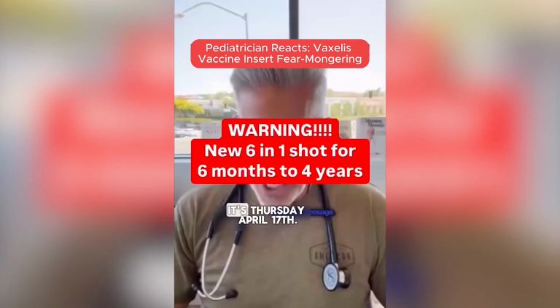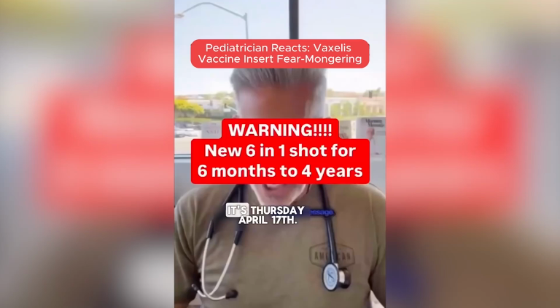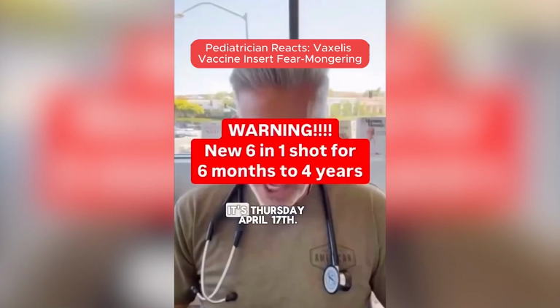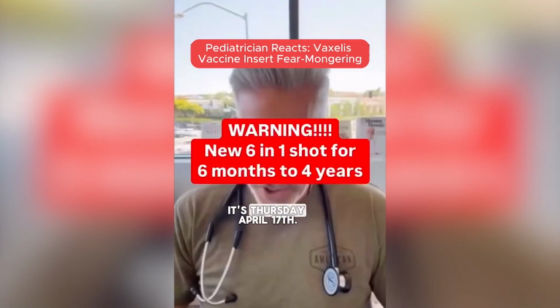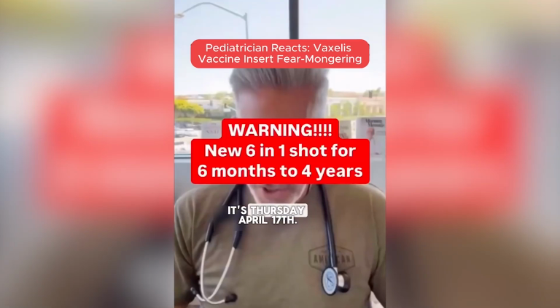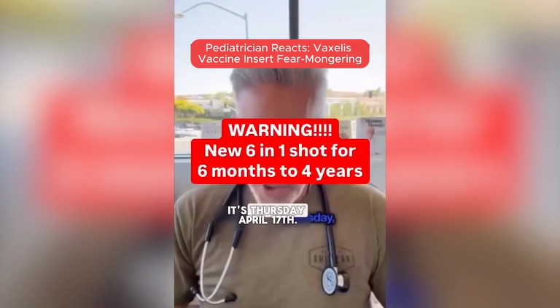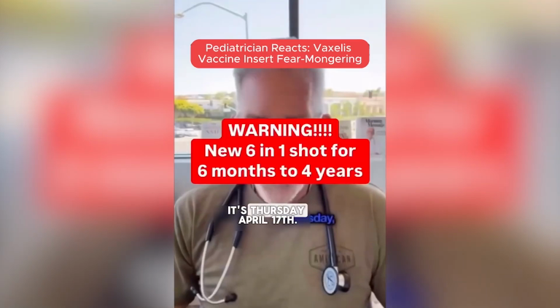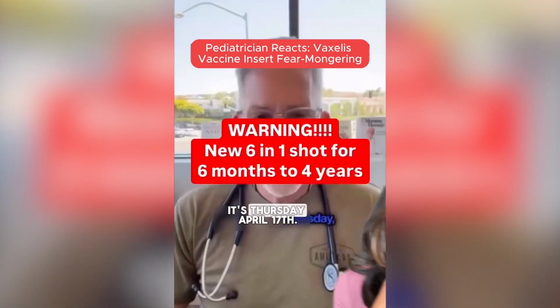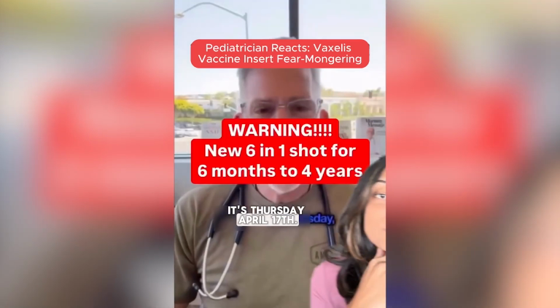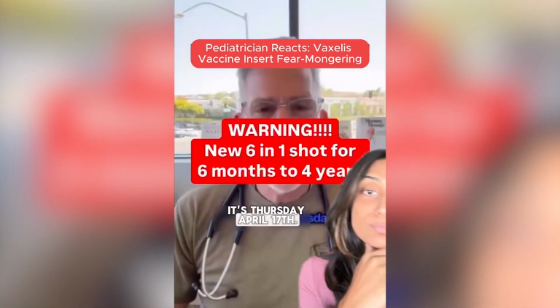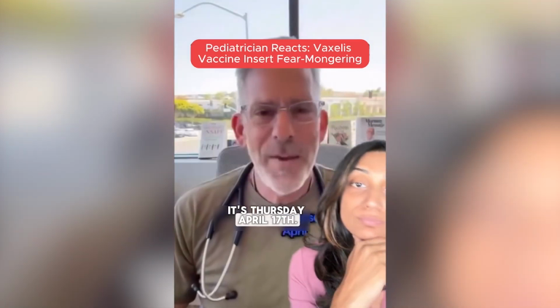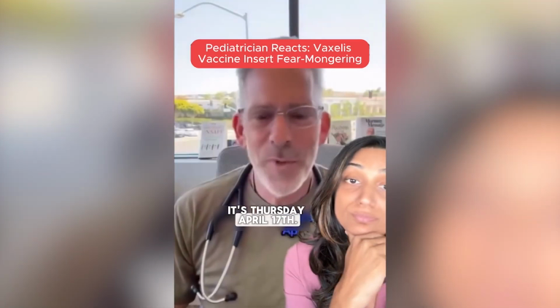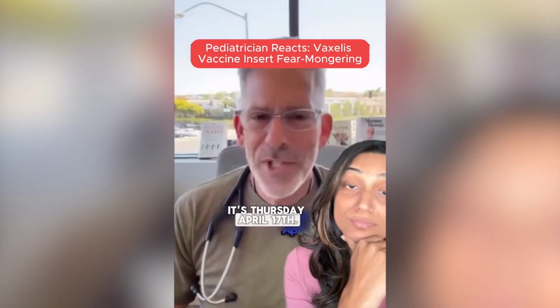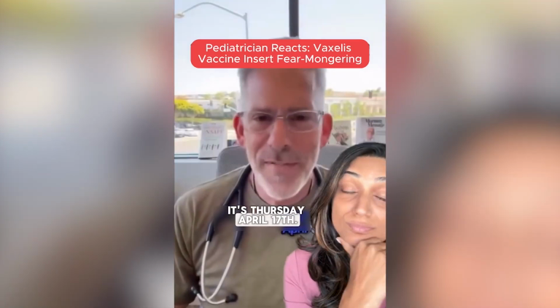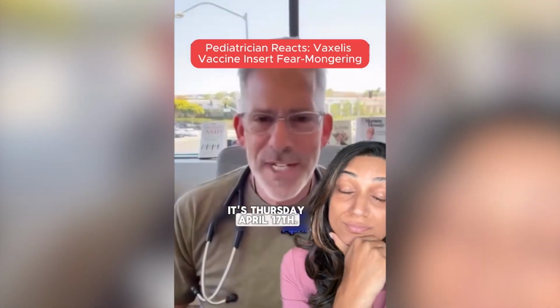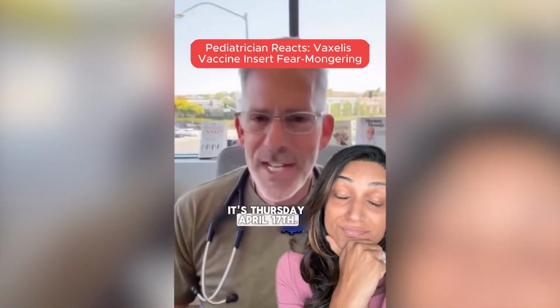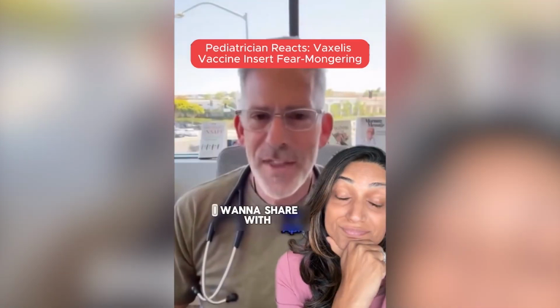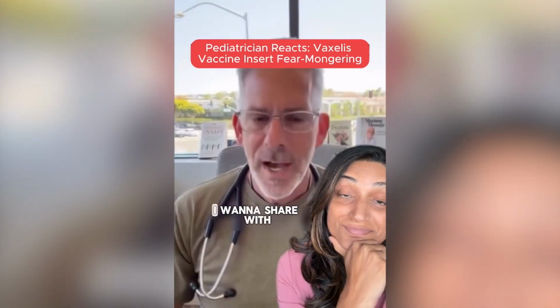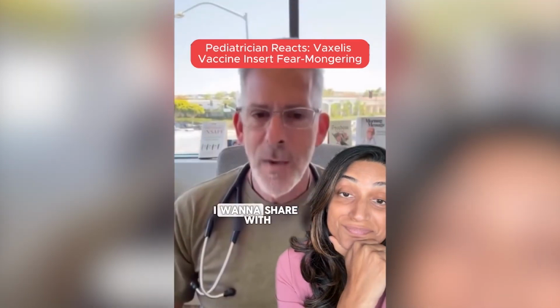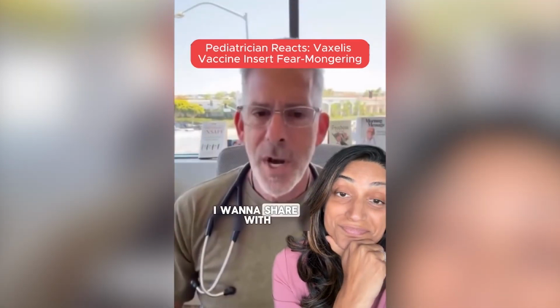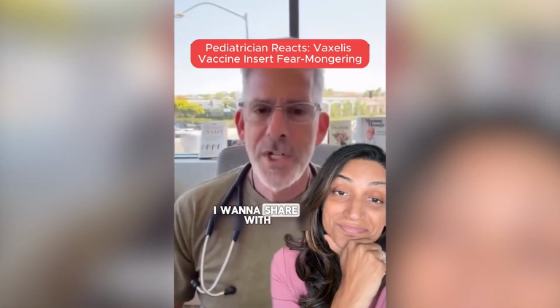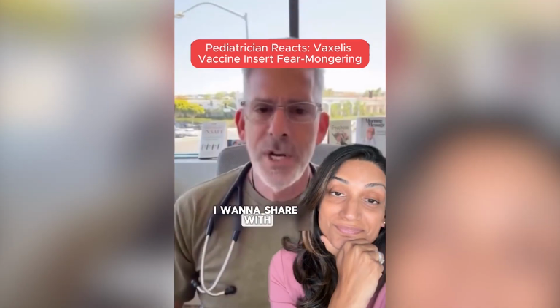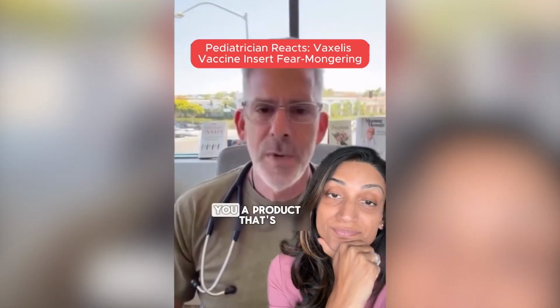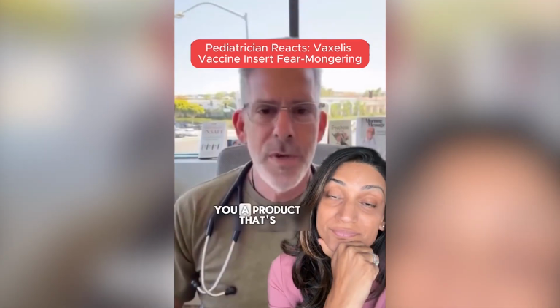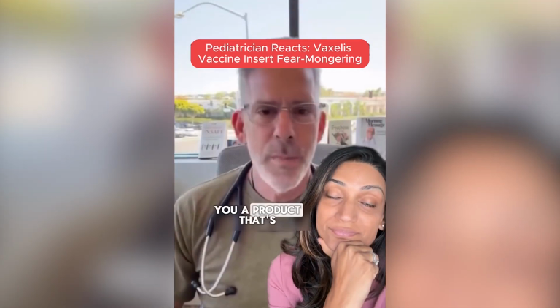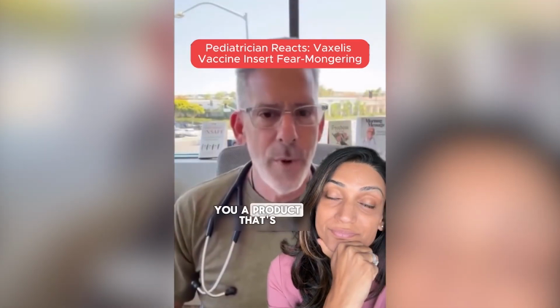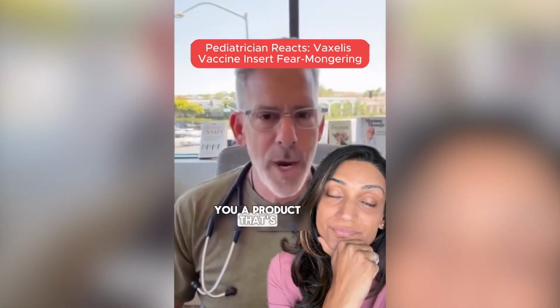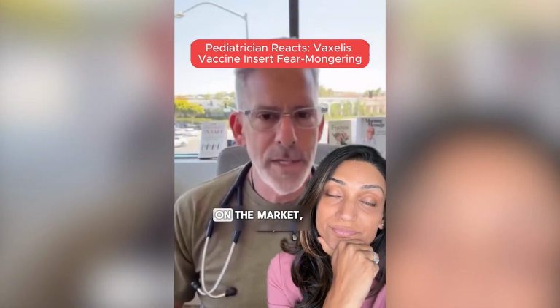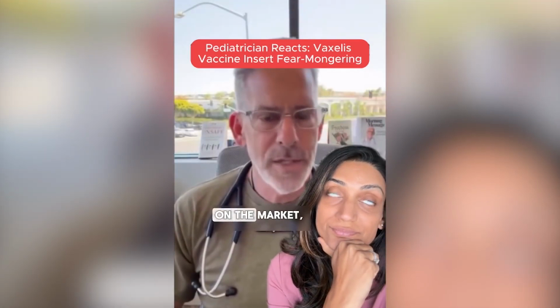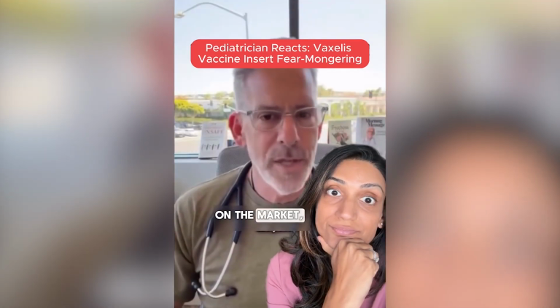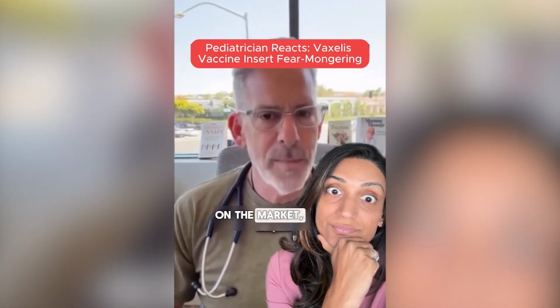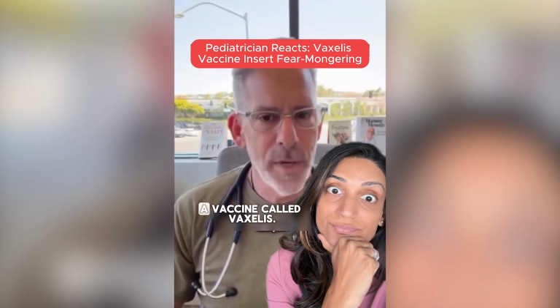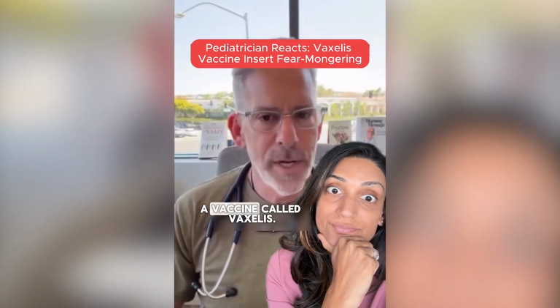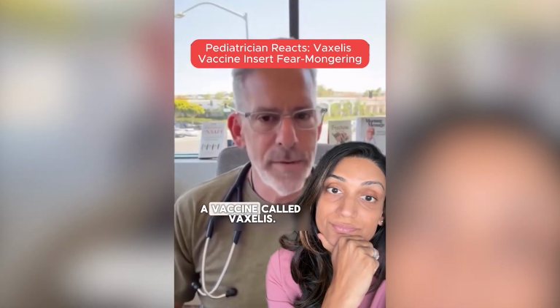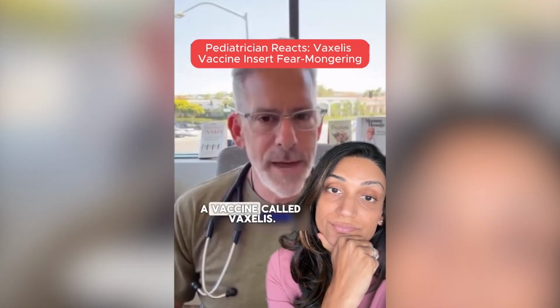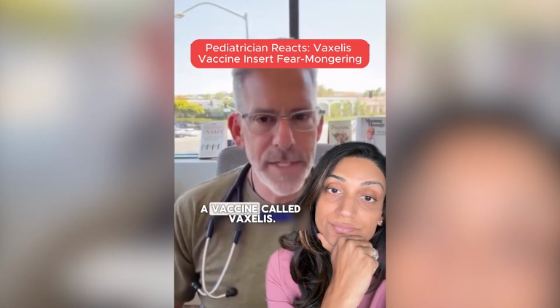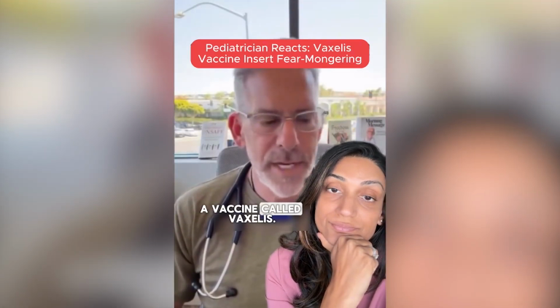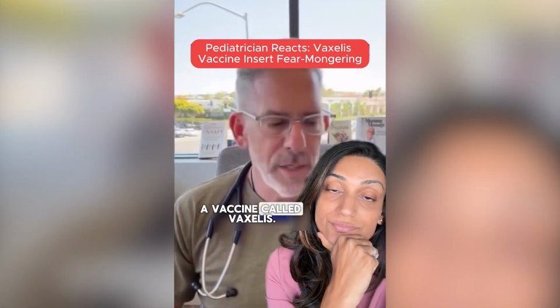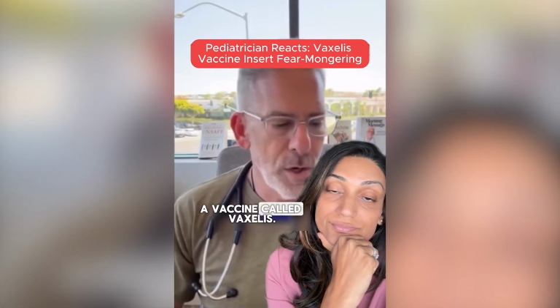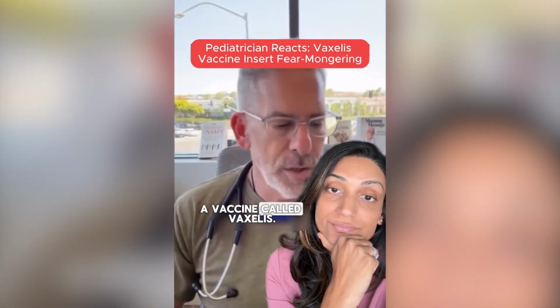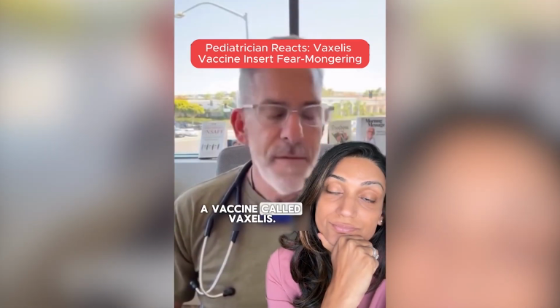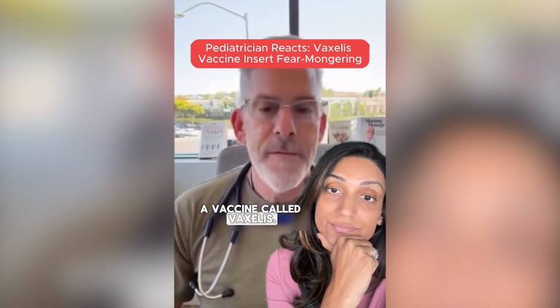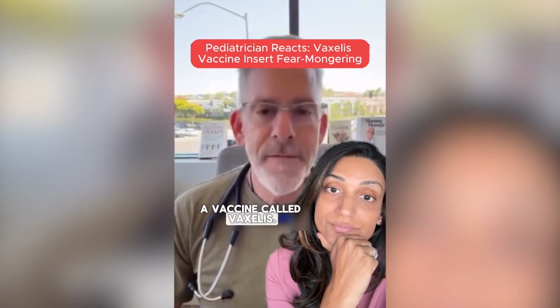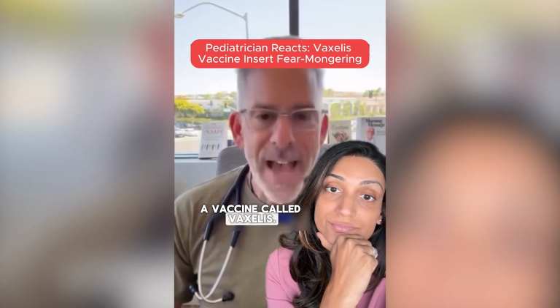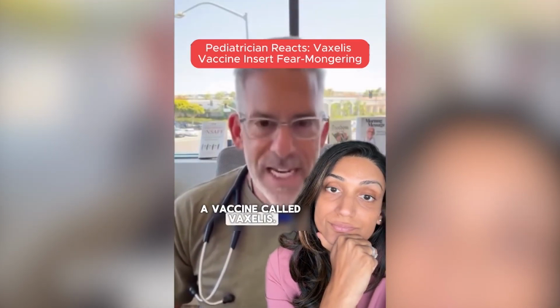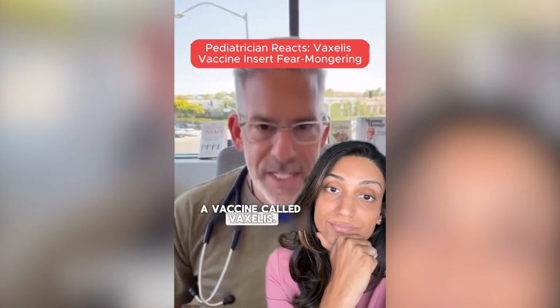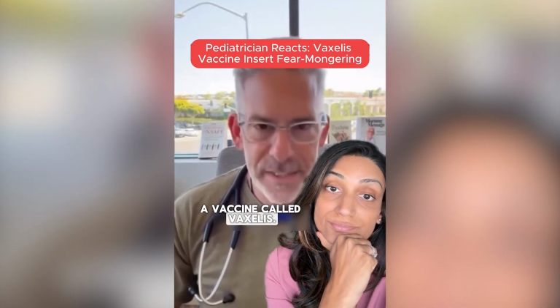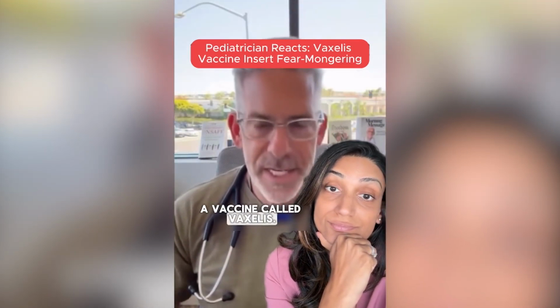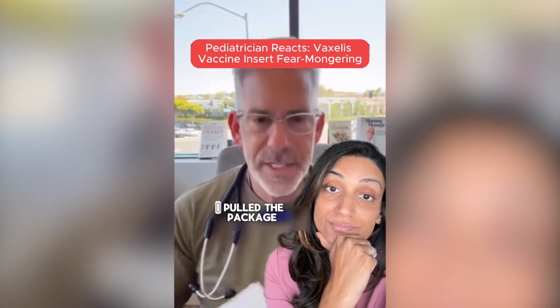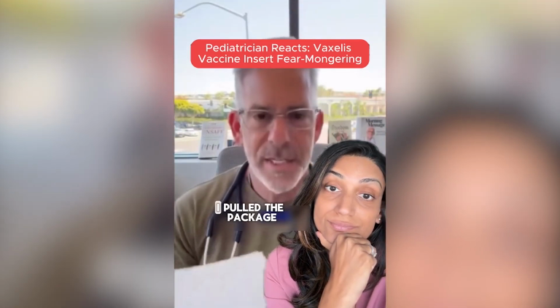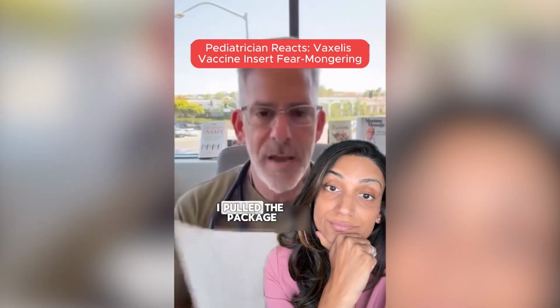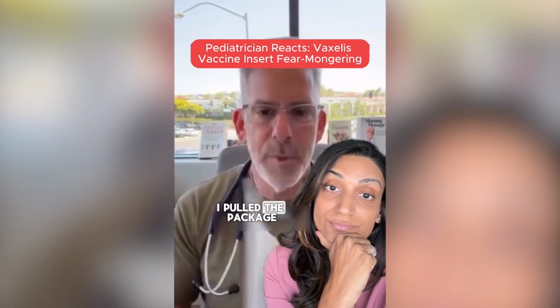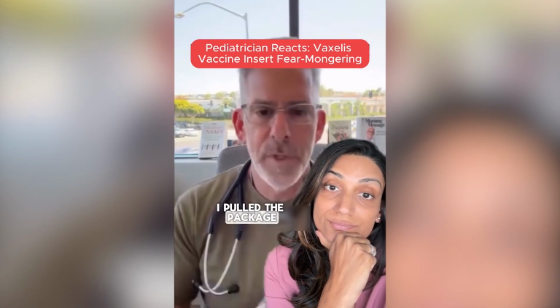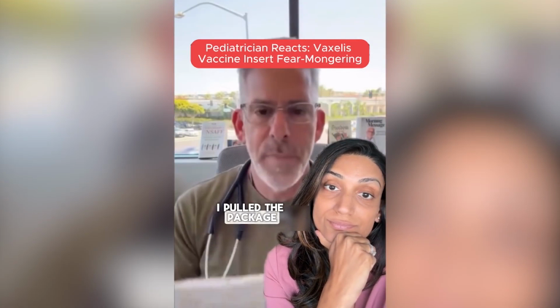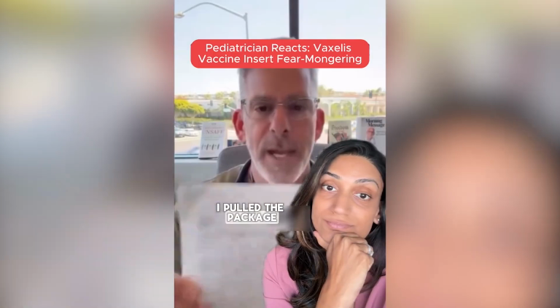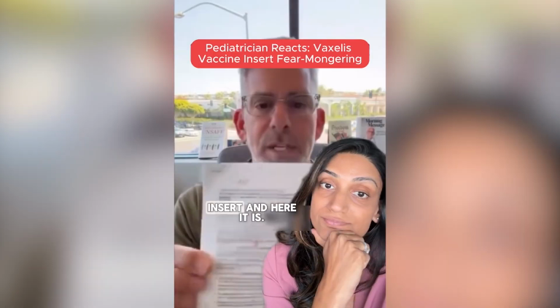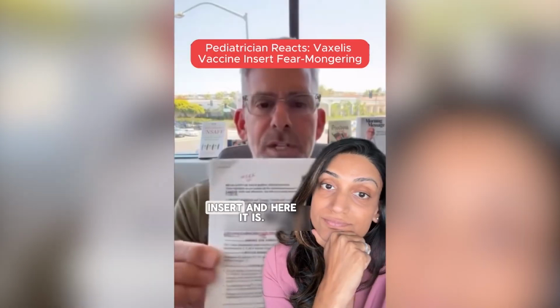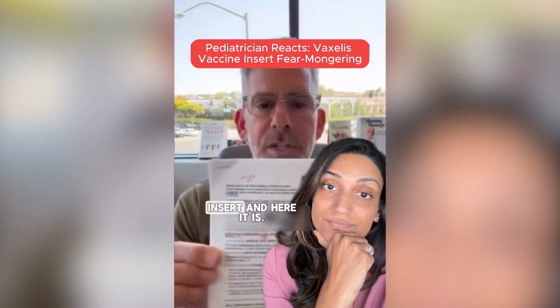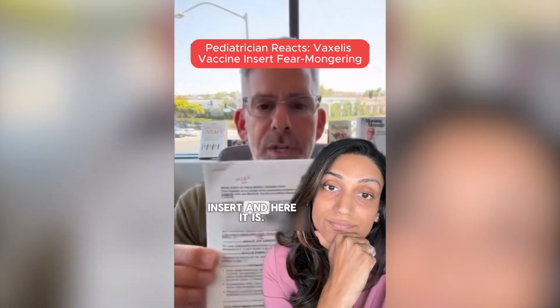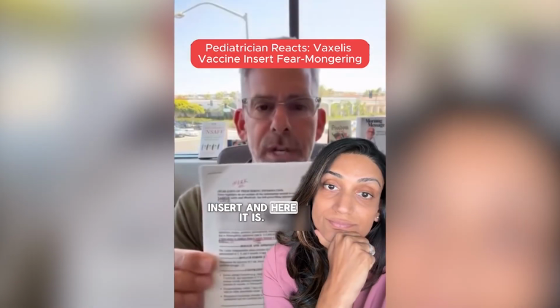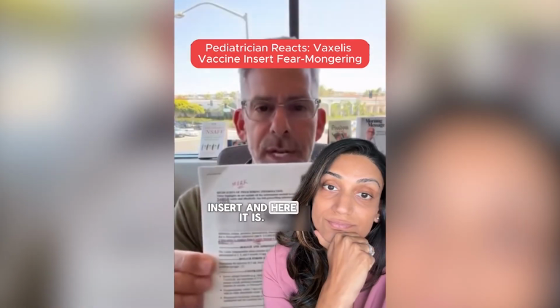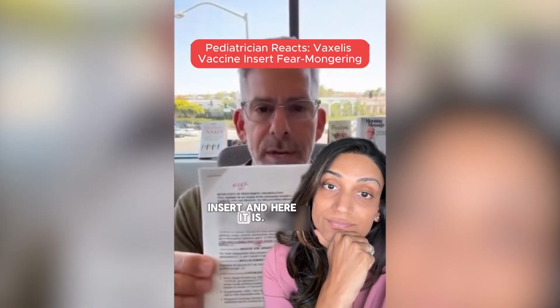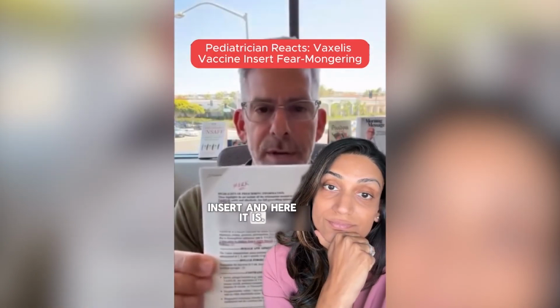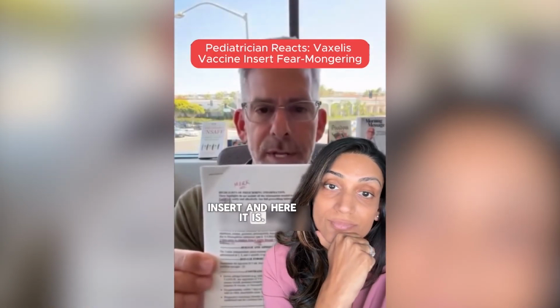This Thursday, April 17th, I want to share with you a product that's on the market, a vaccine called Vaxilis. I pulled the package insert and here it is.